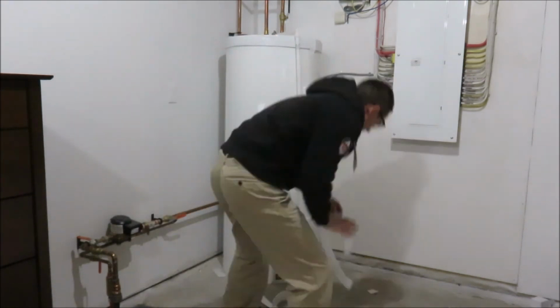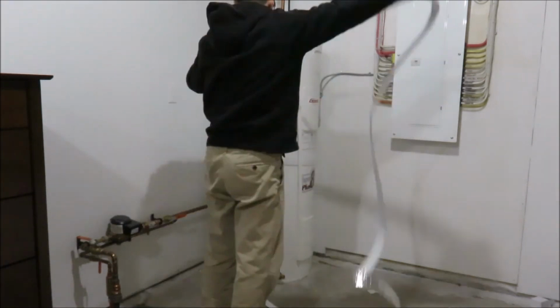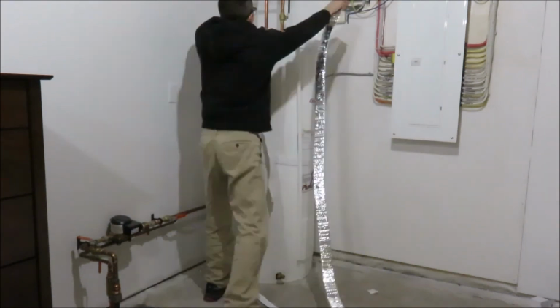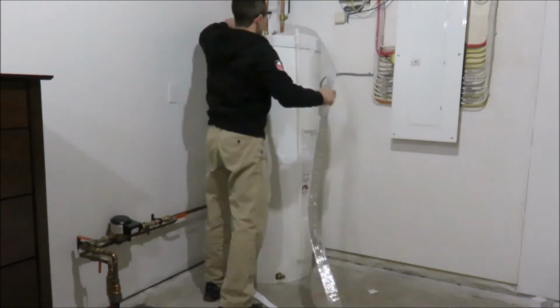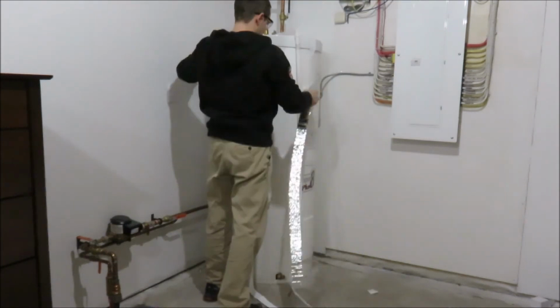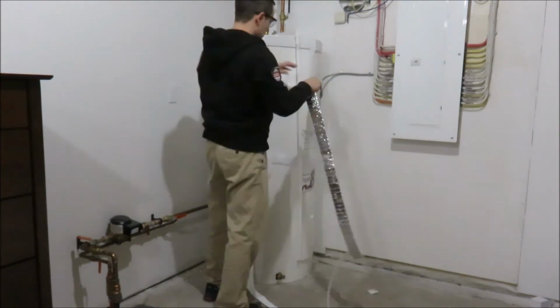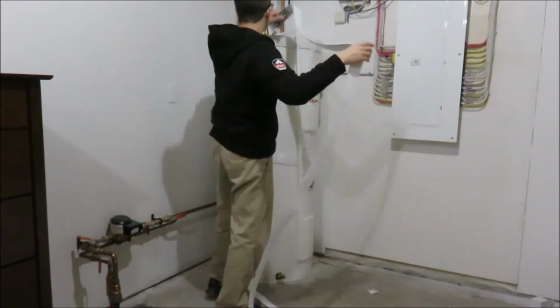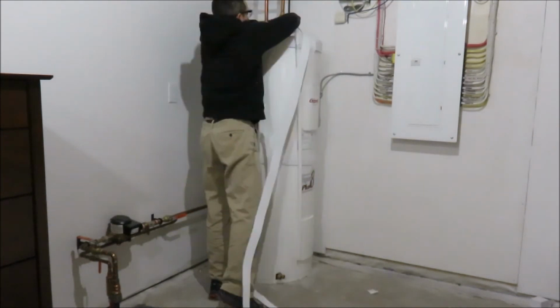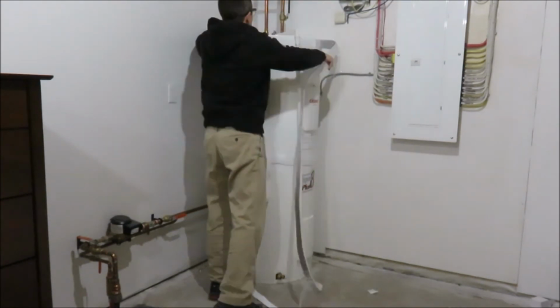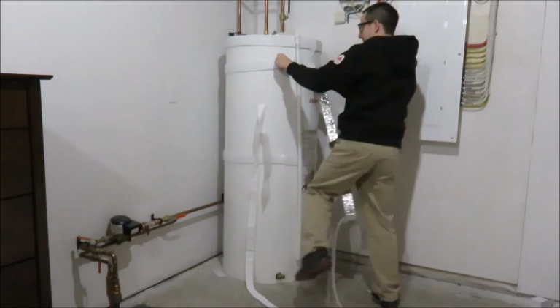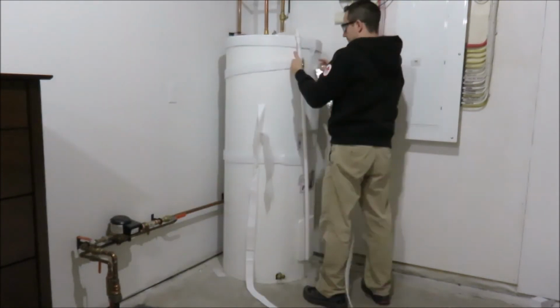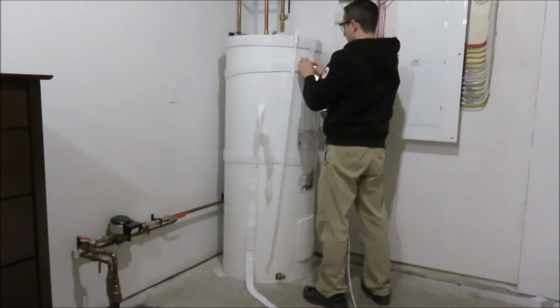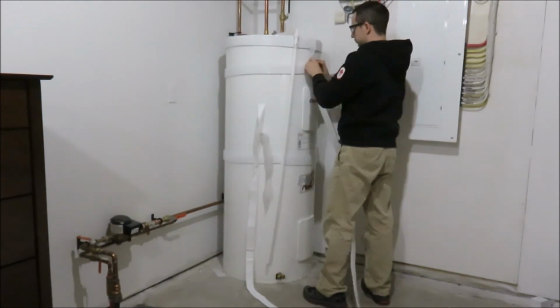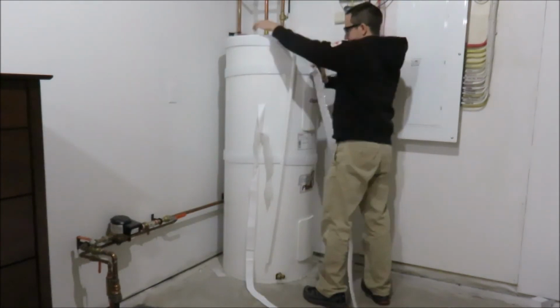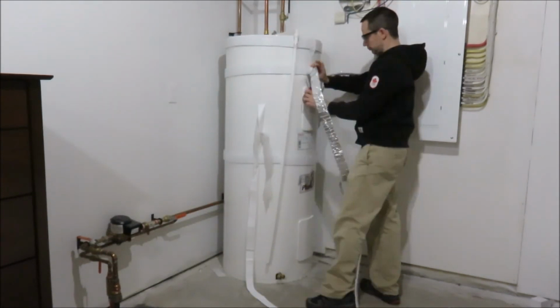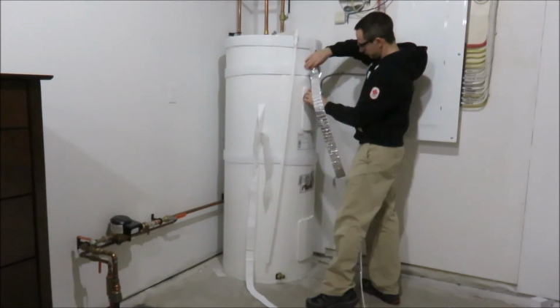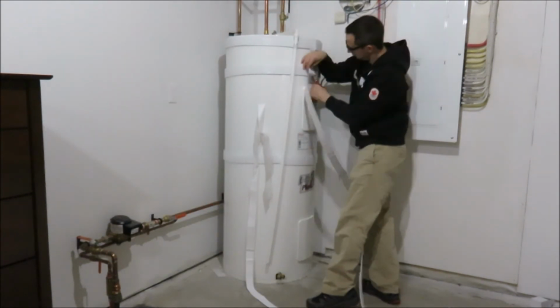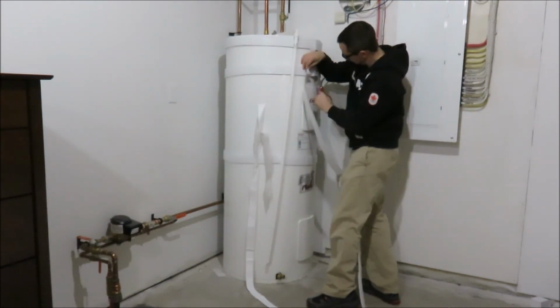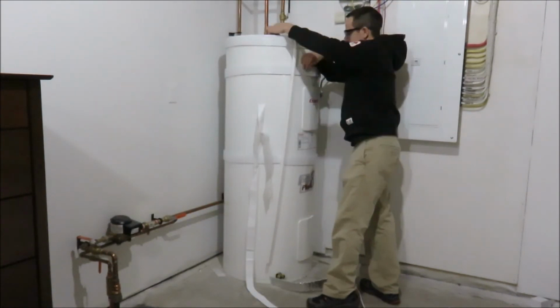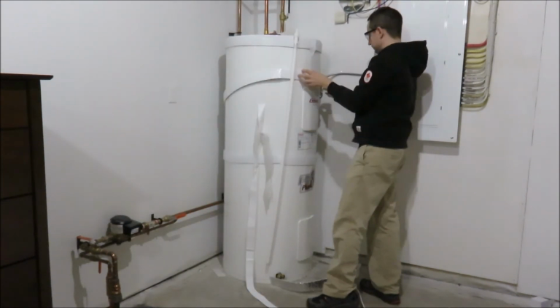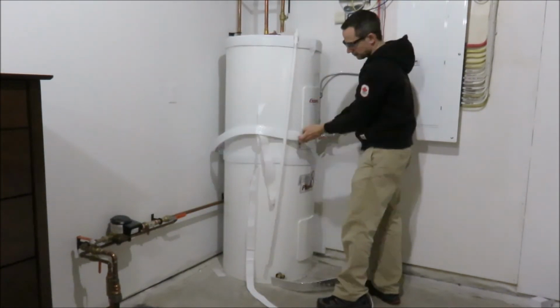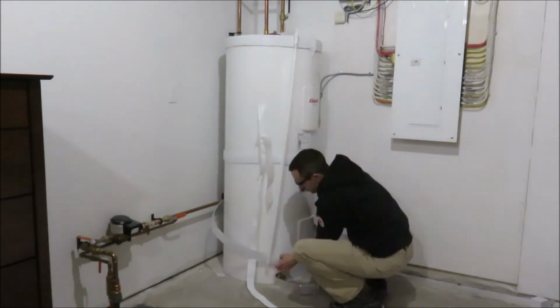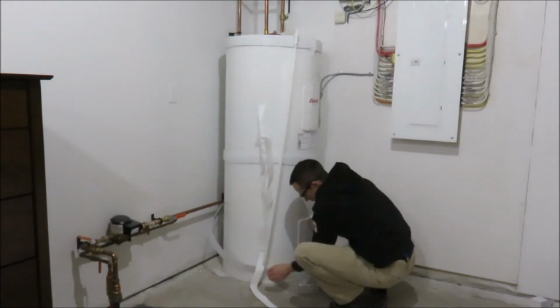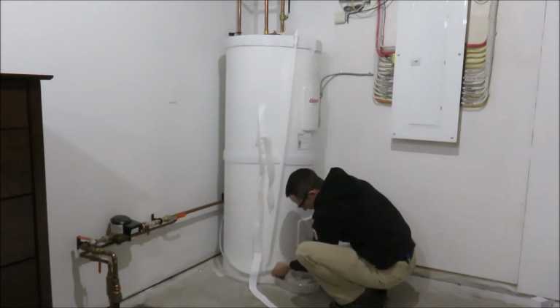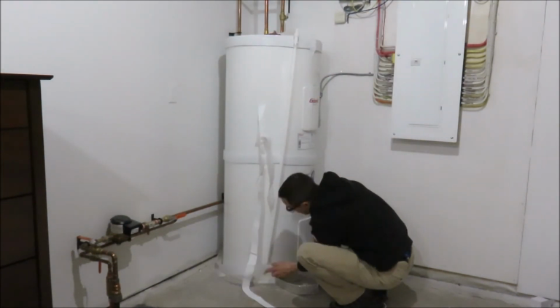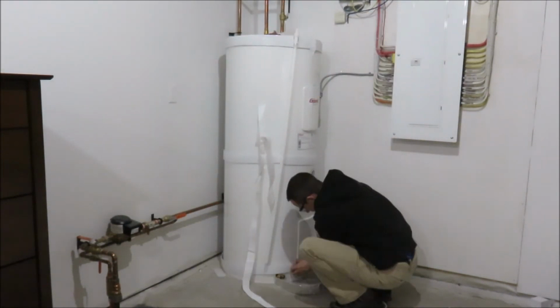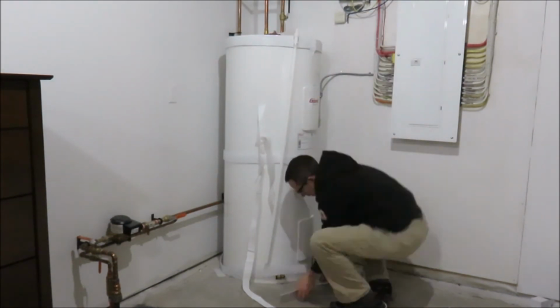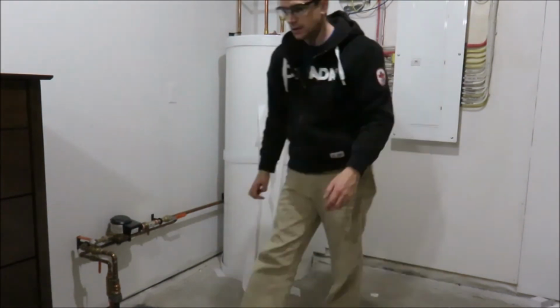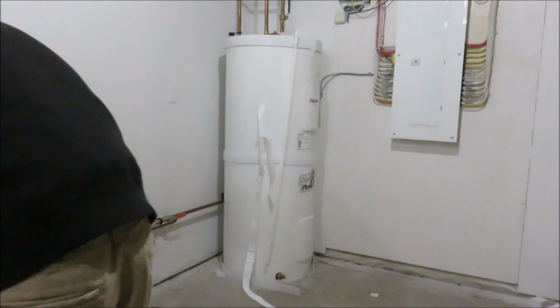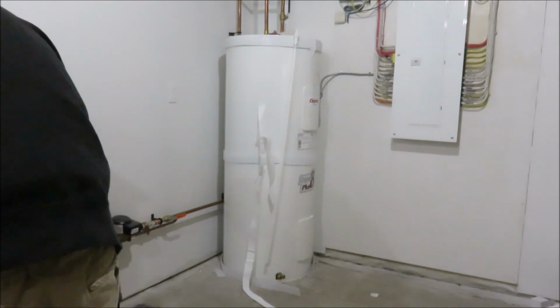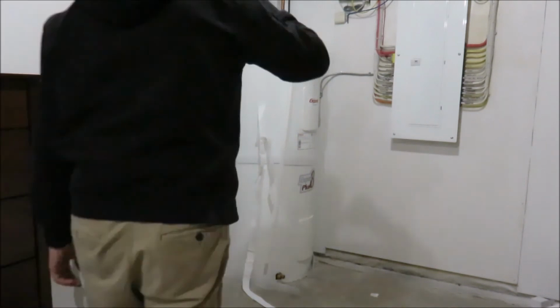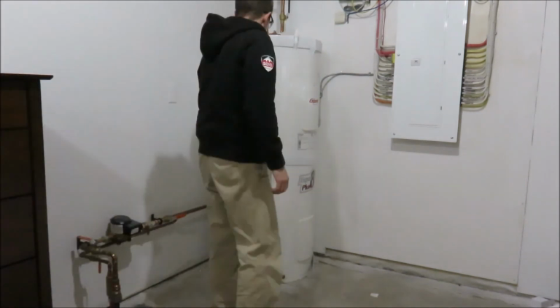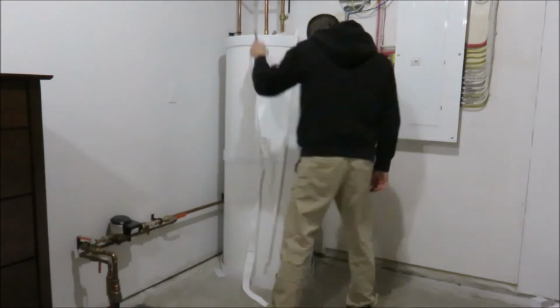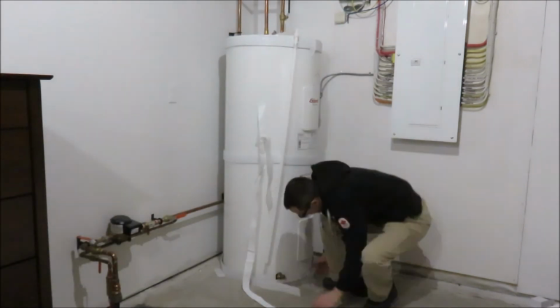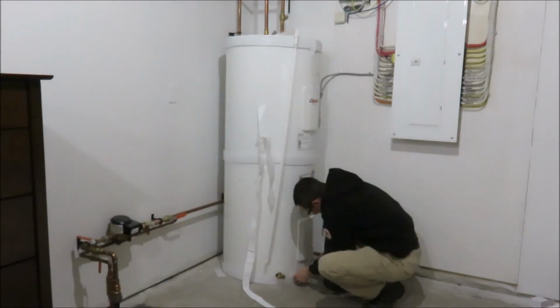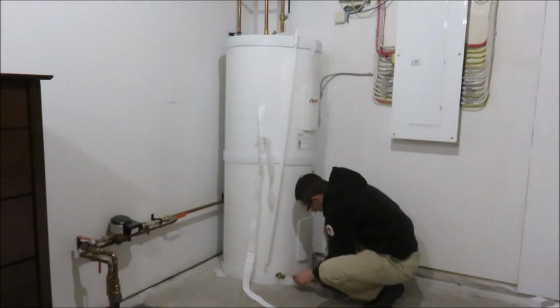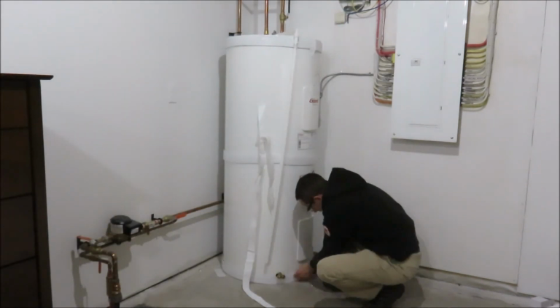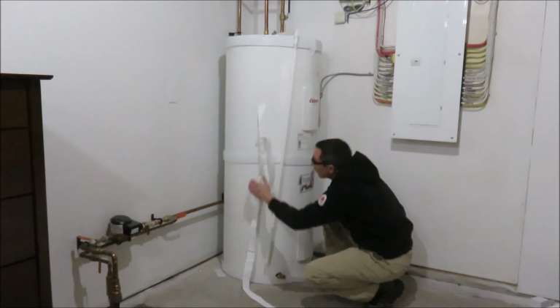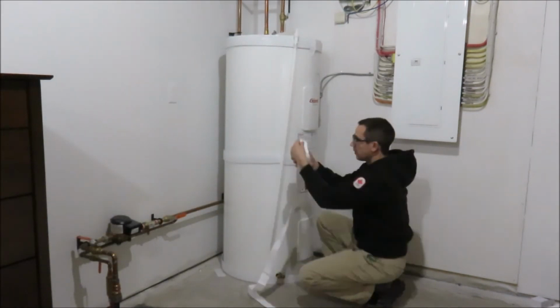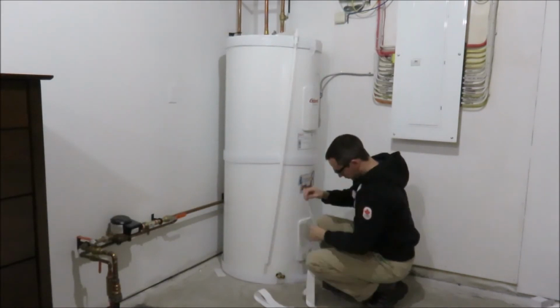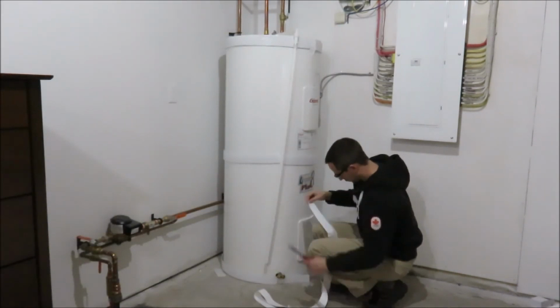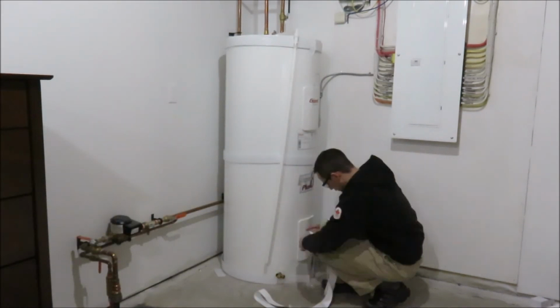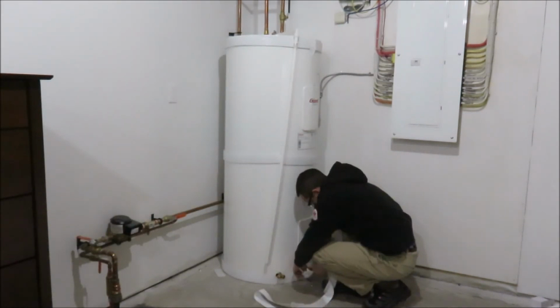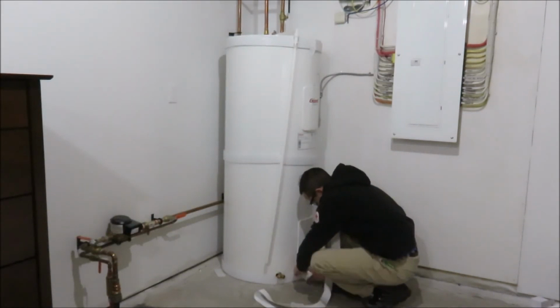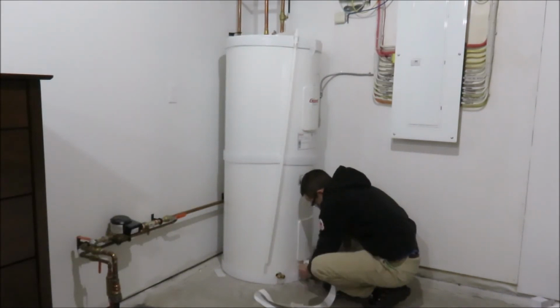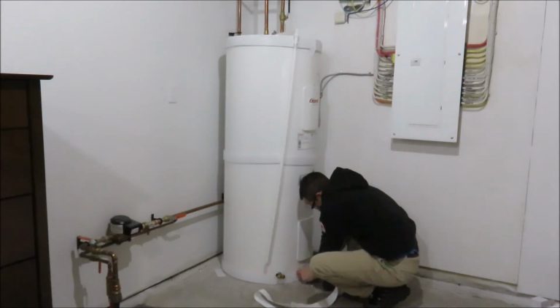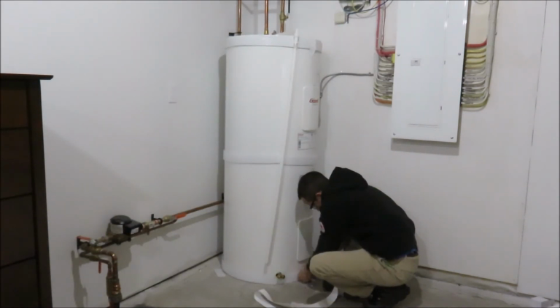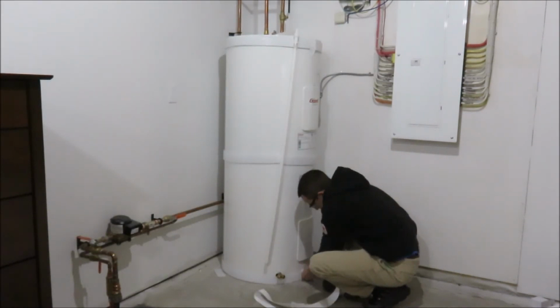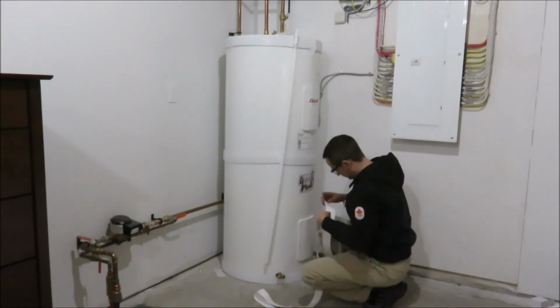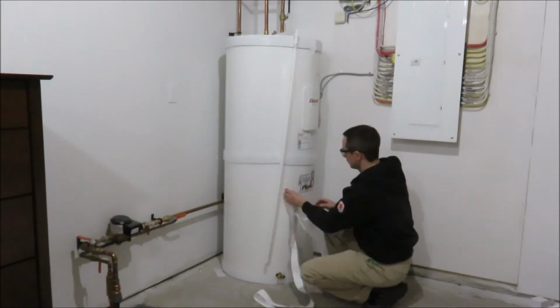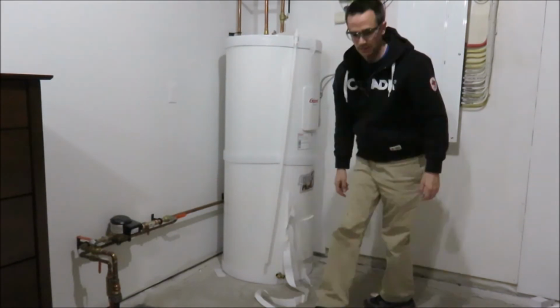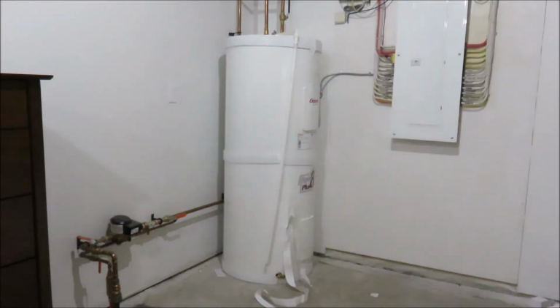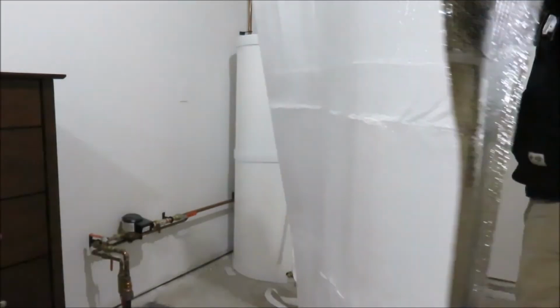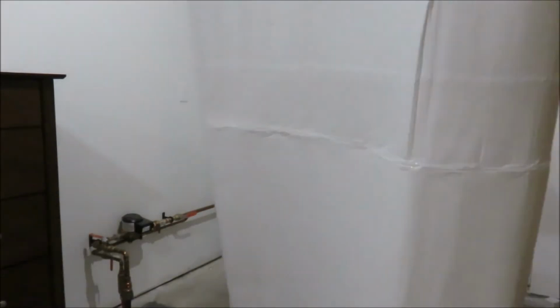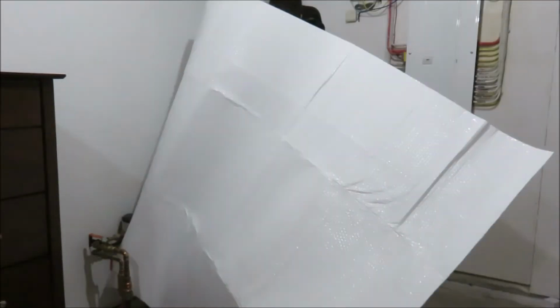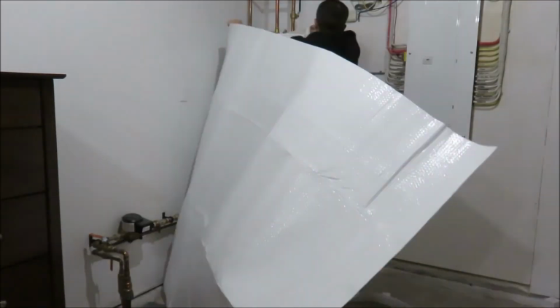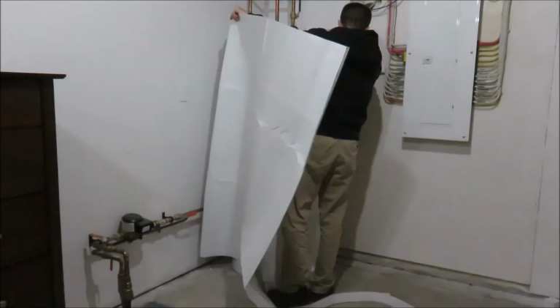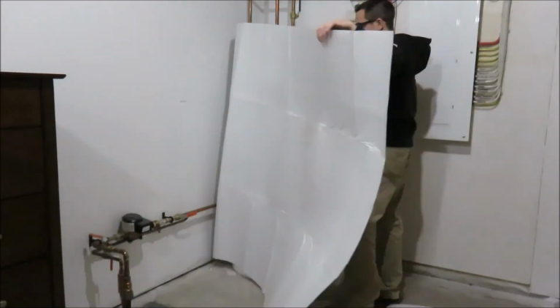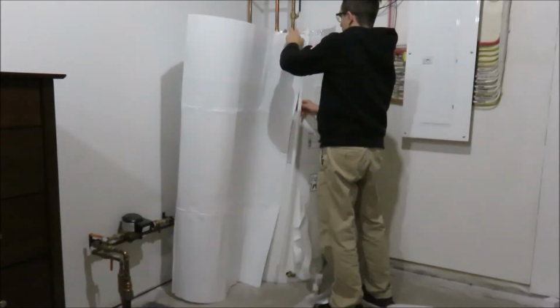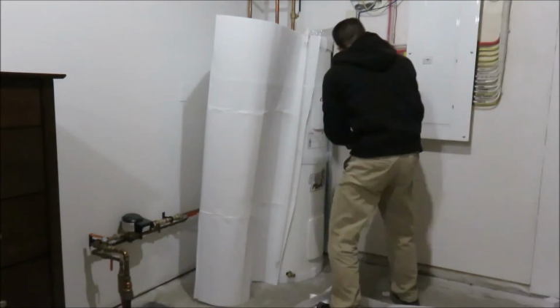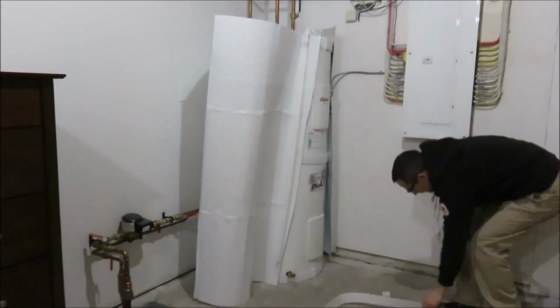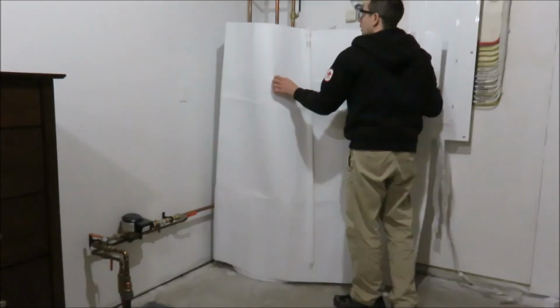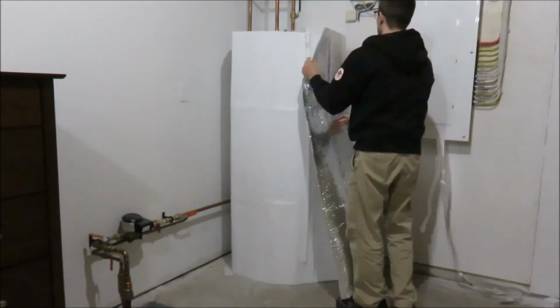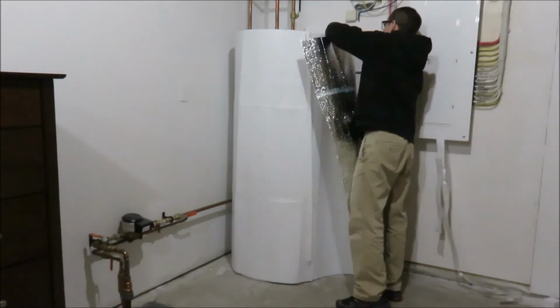Before wrapping the blanket around the tank, wrap the foil spacer around the top, middle and bottom of the water heater, and then tape the ends.